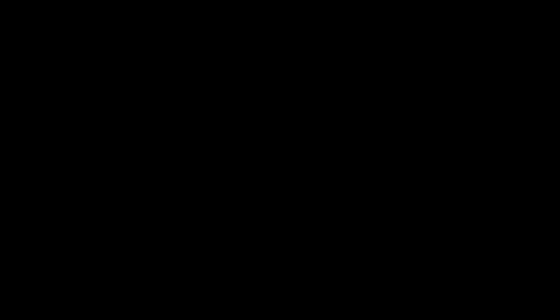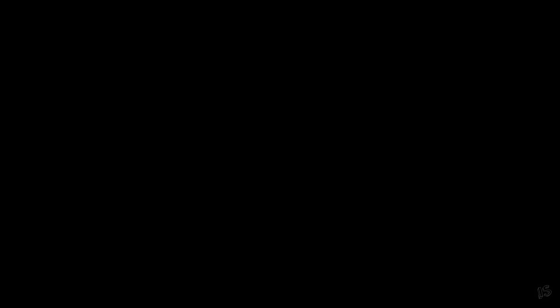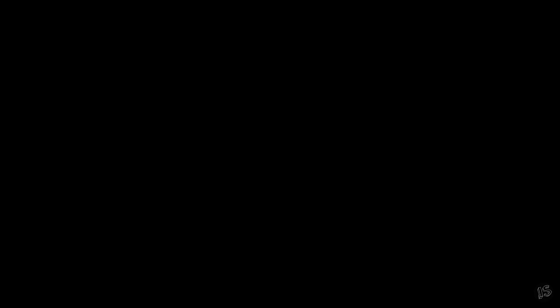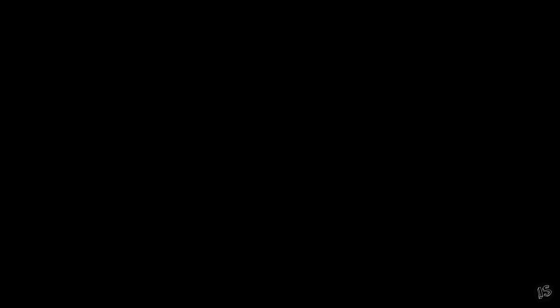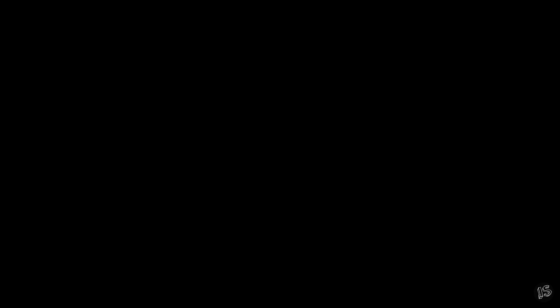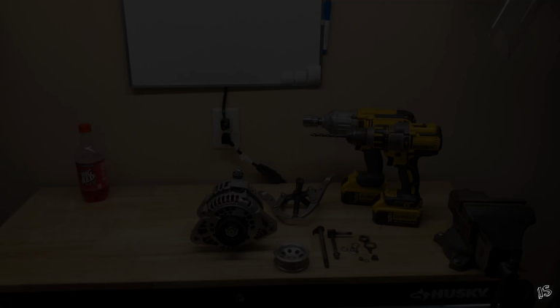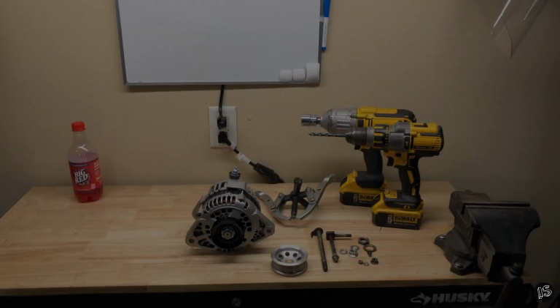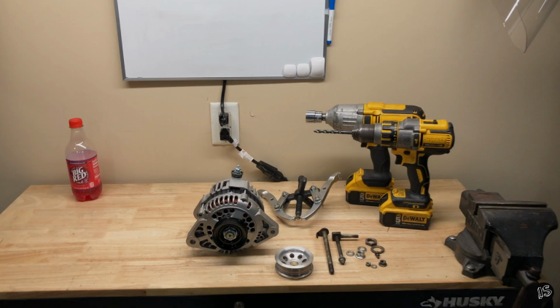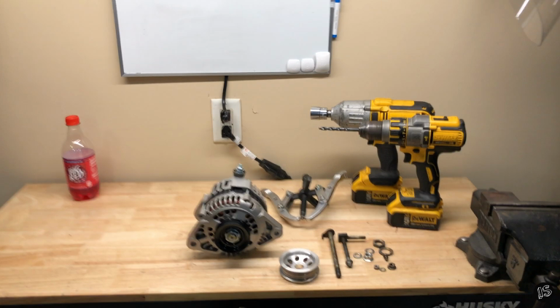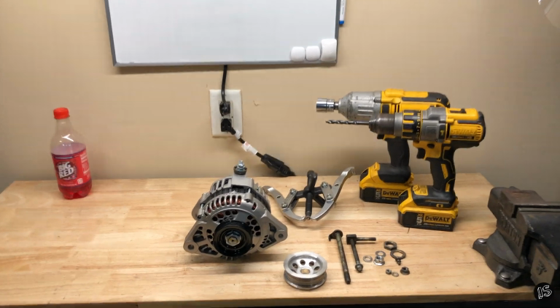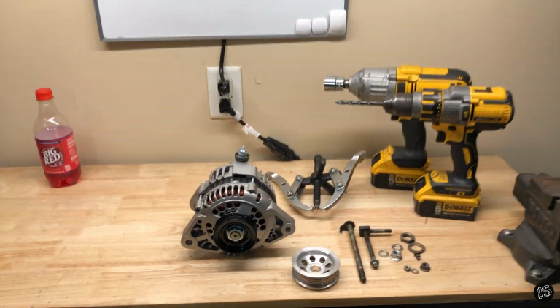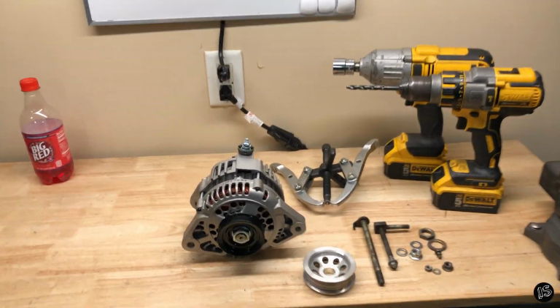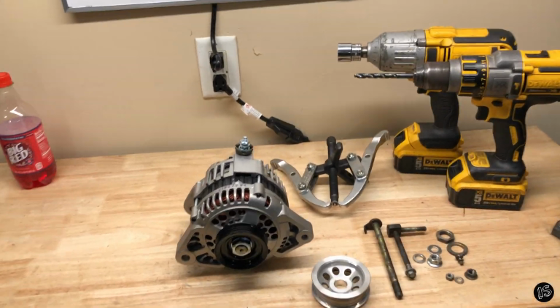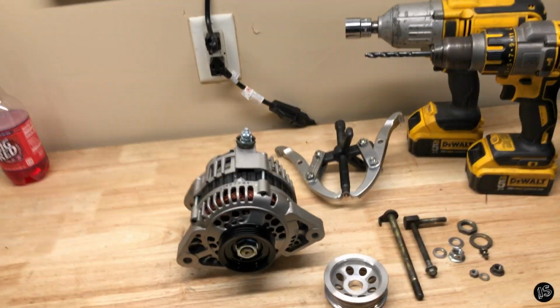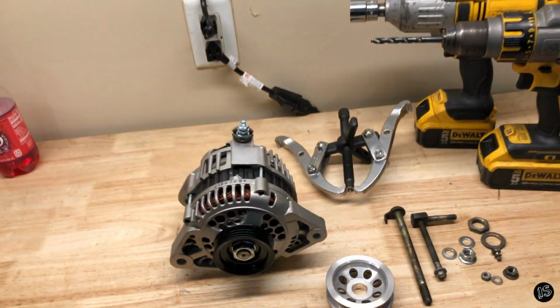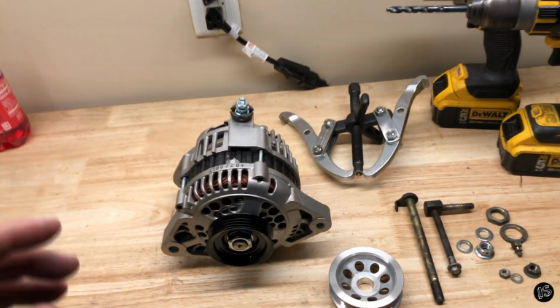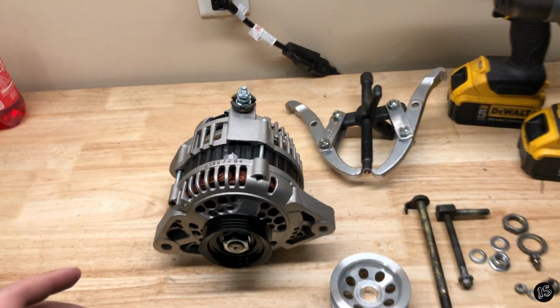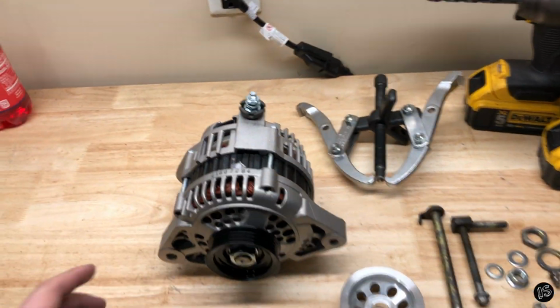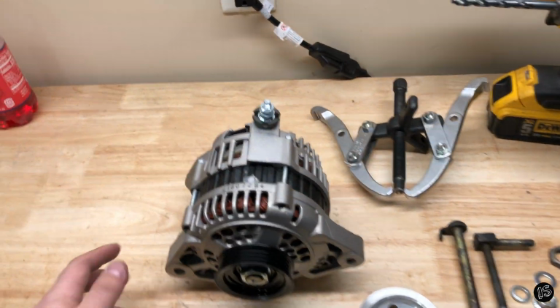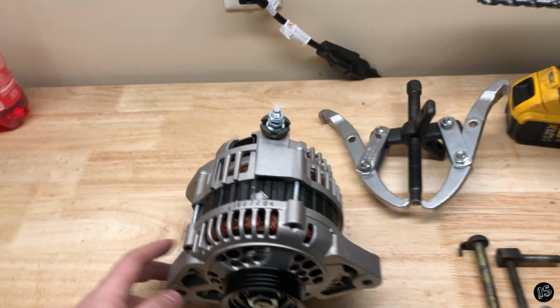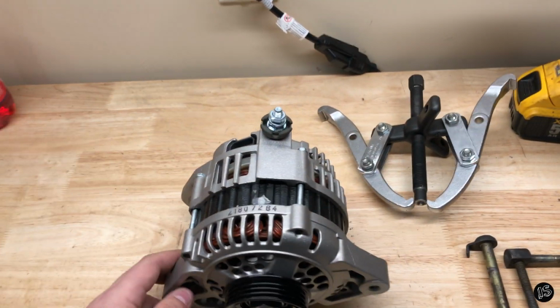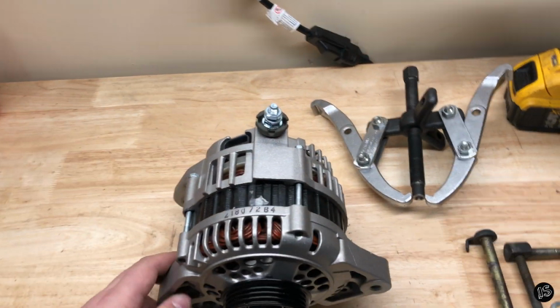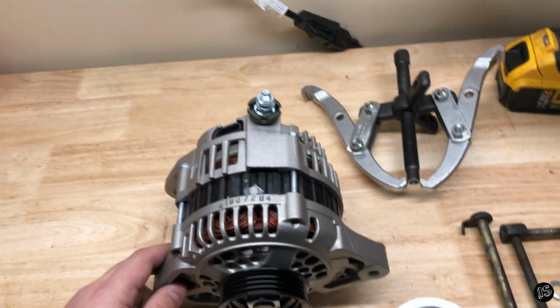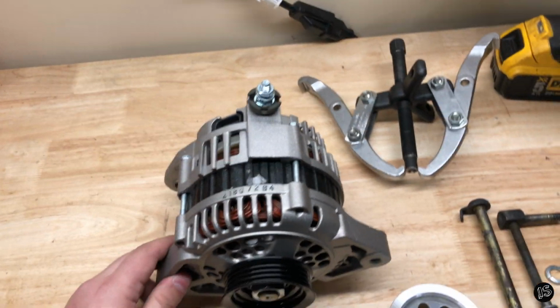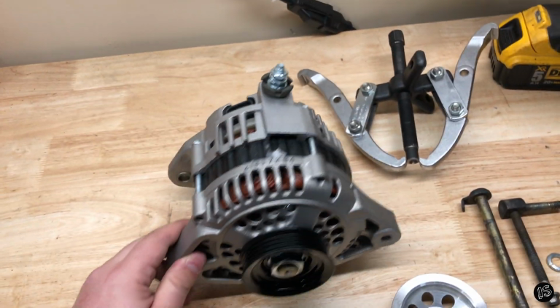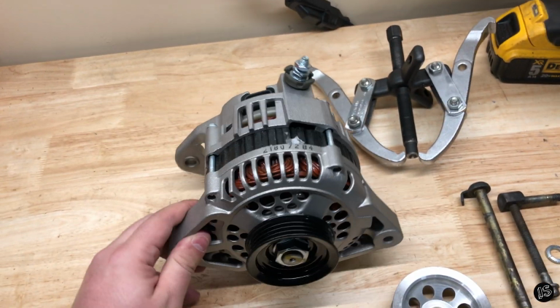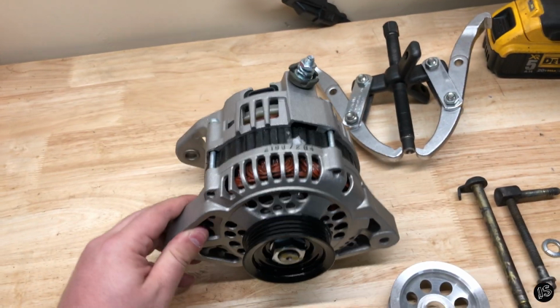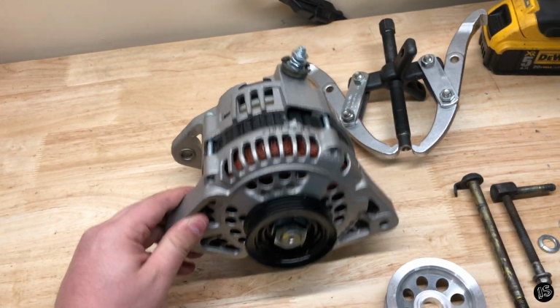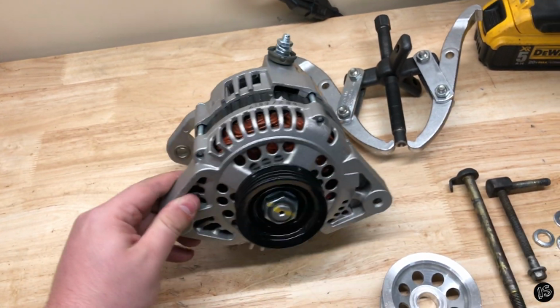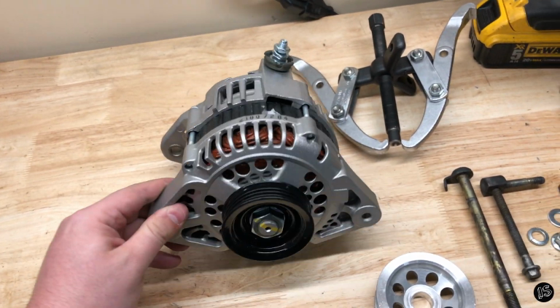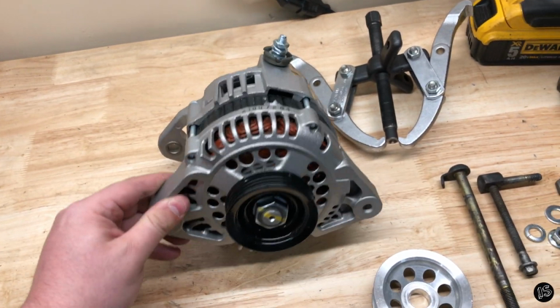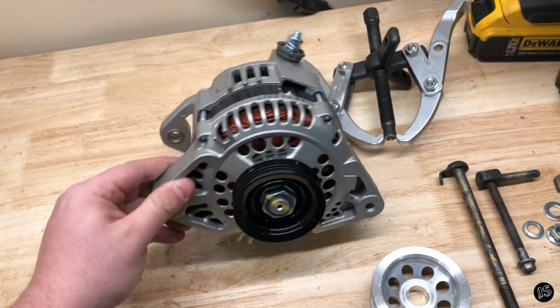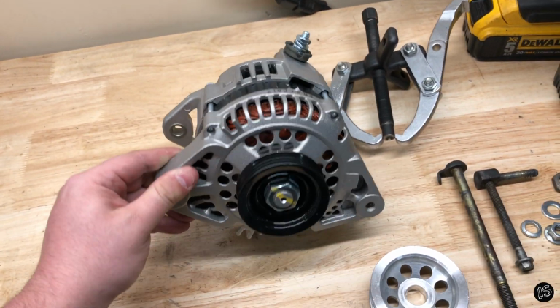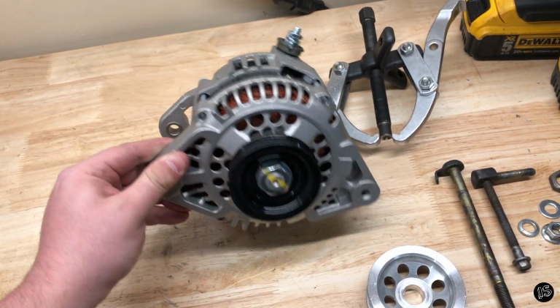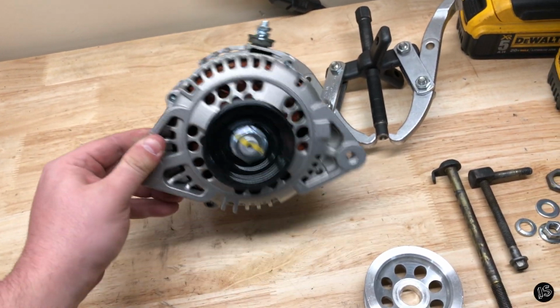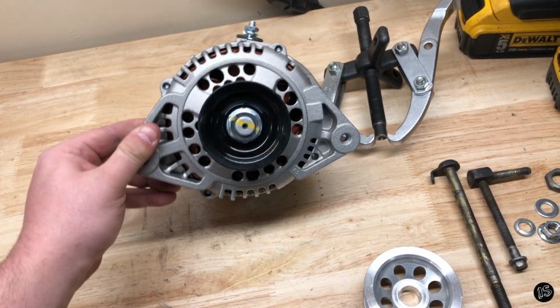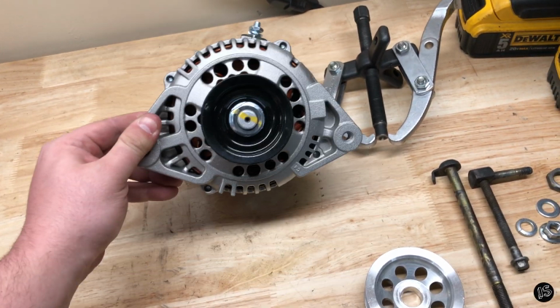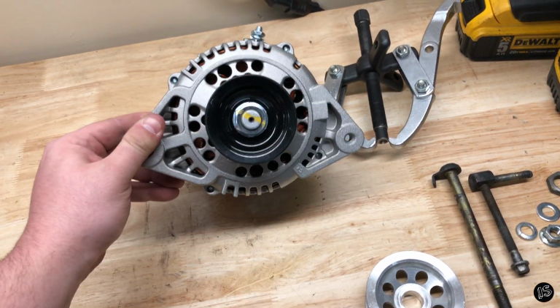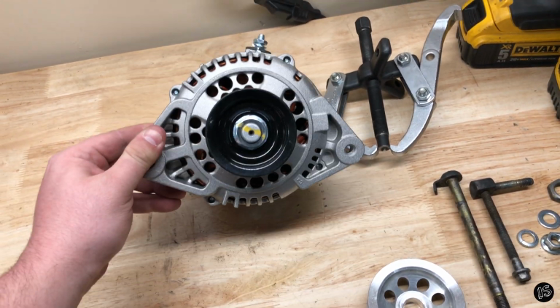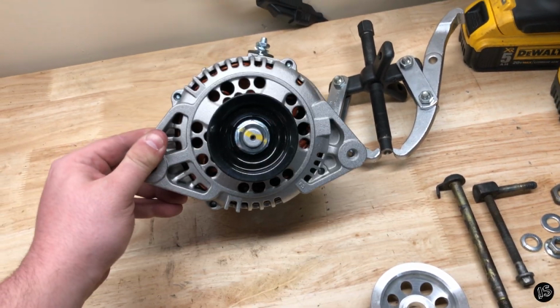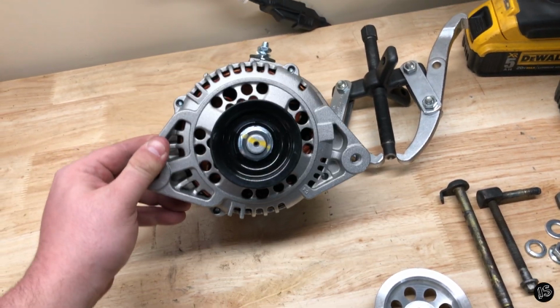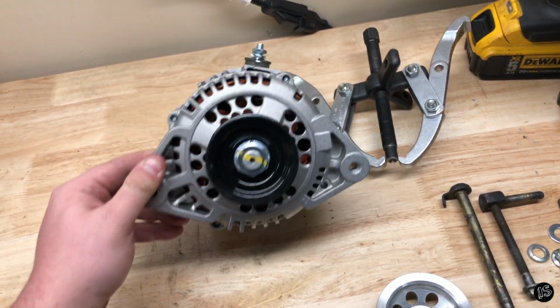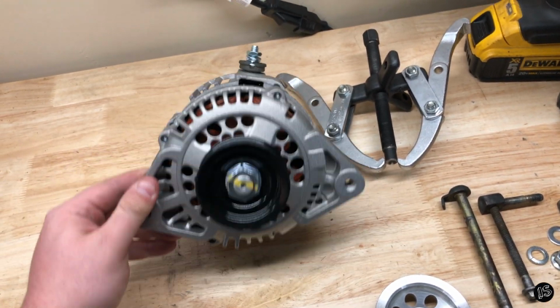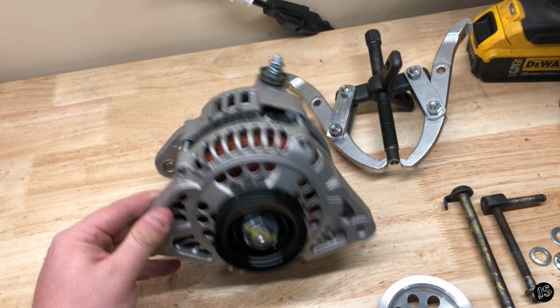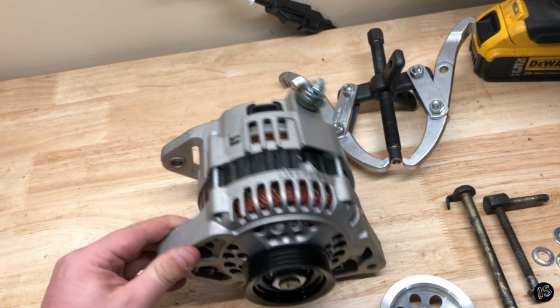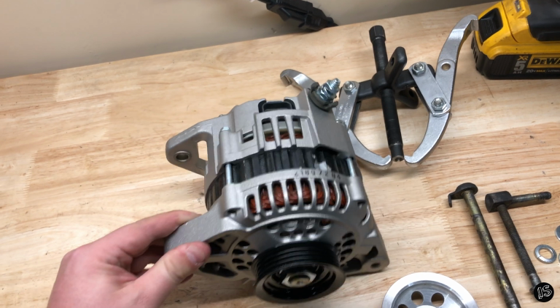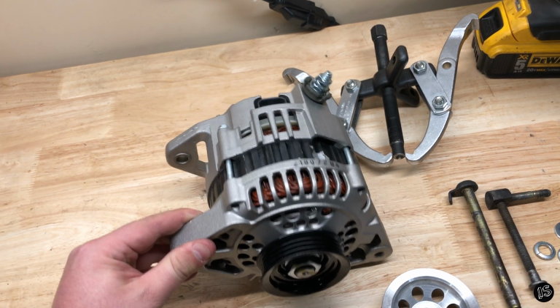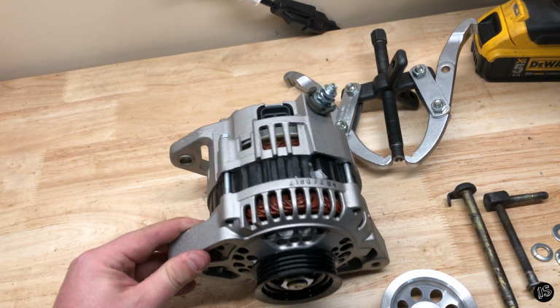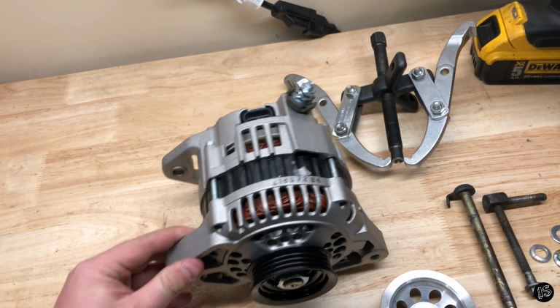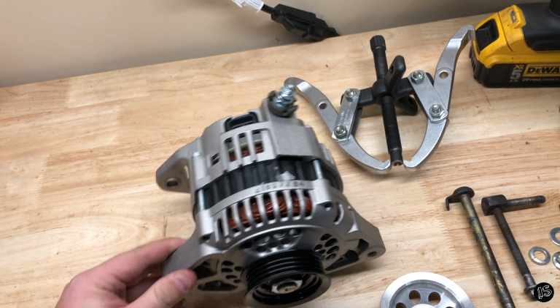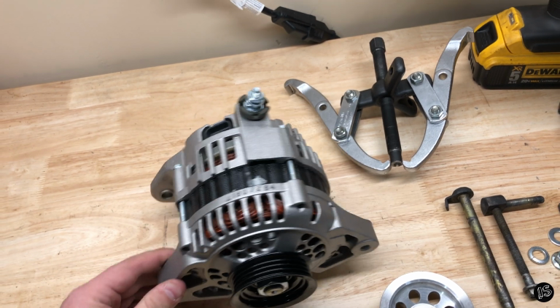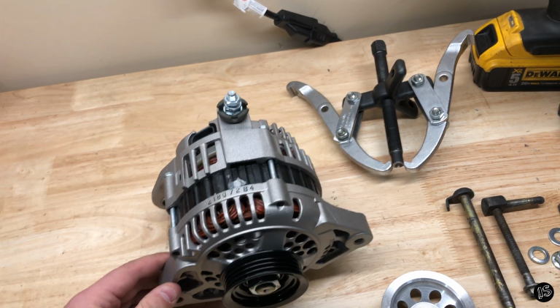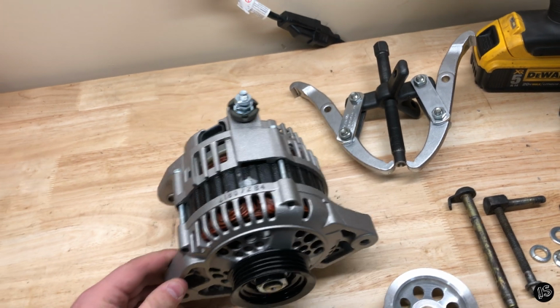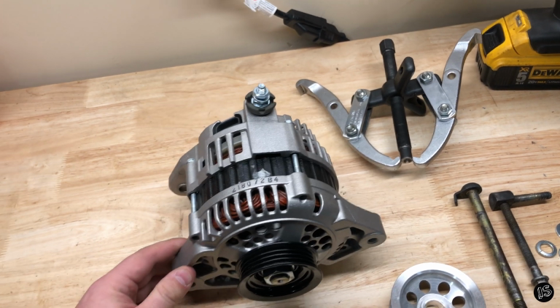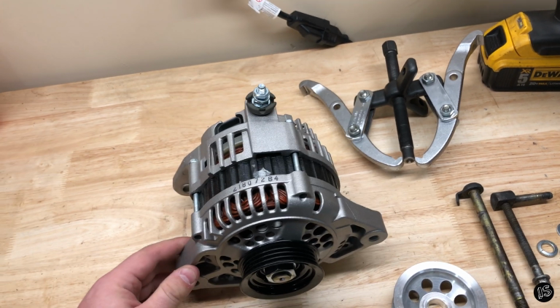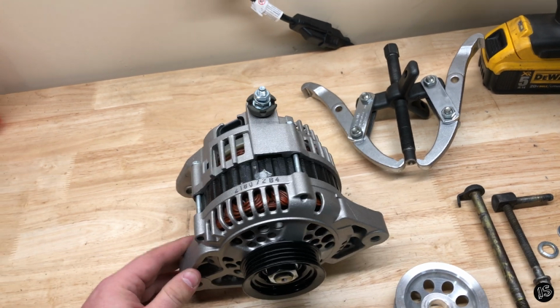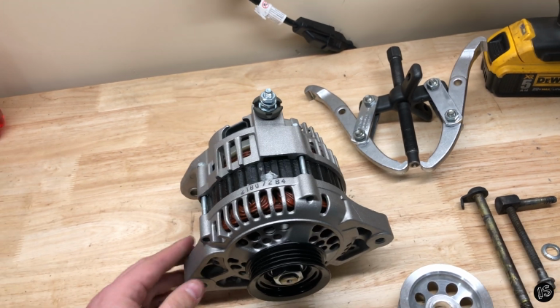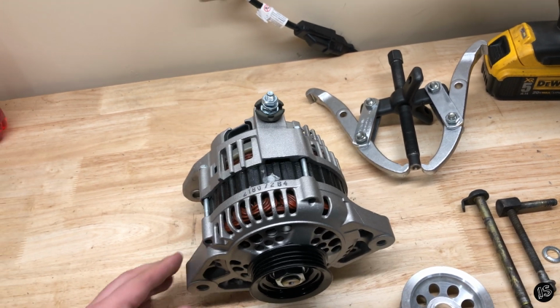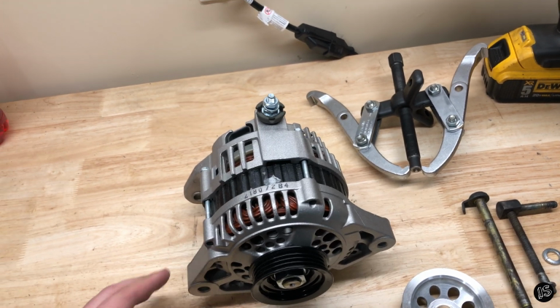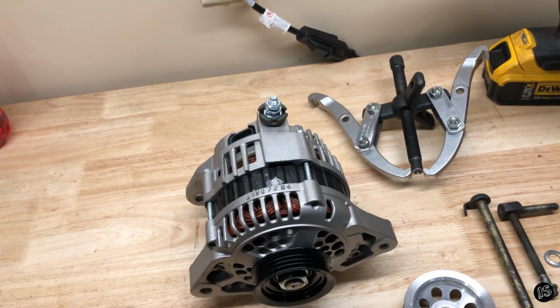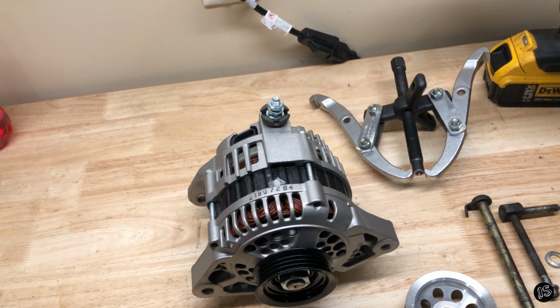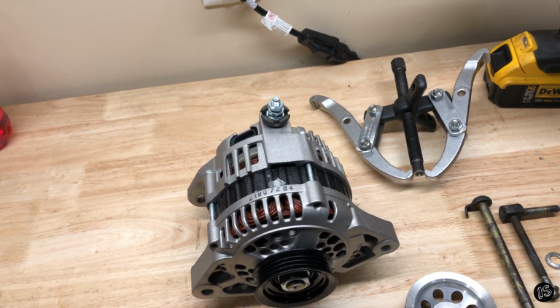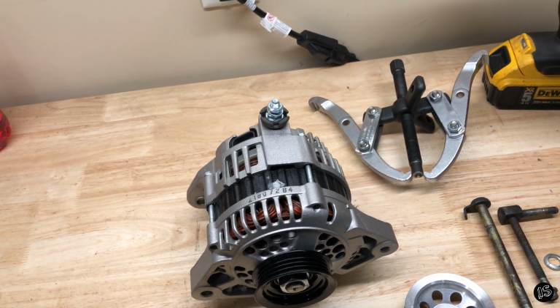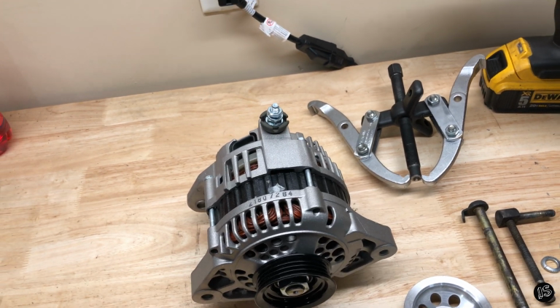Alright guys, so I got the brand new unit for the KA24DE and it looks pretty nice. I got the 80 amp unit.